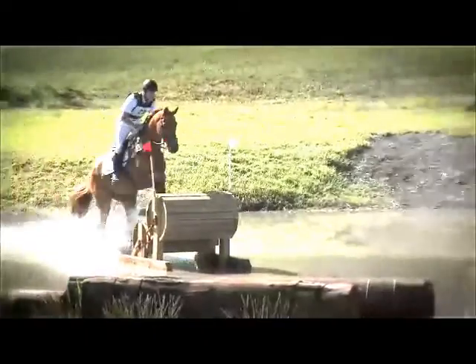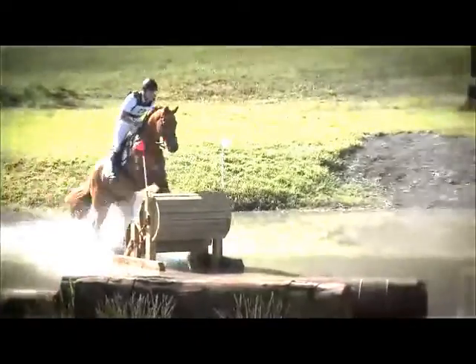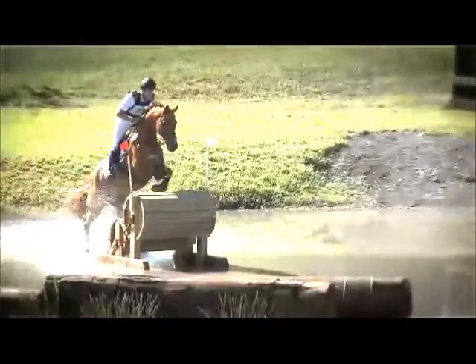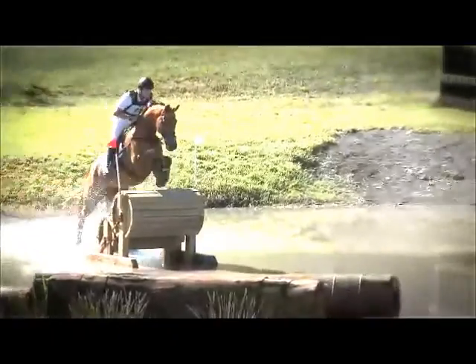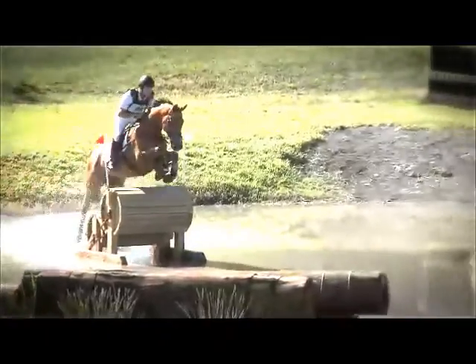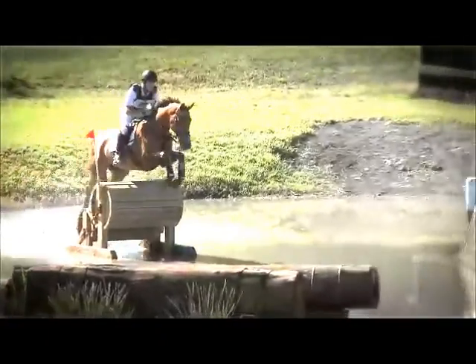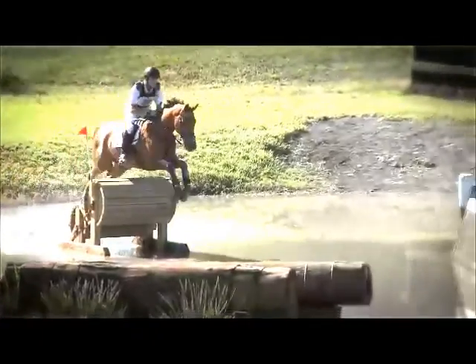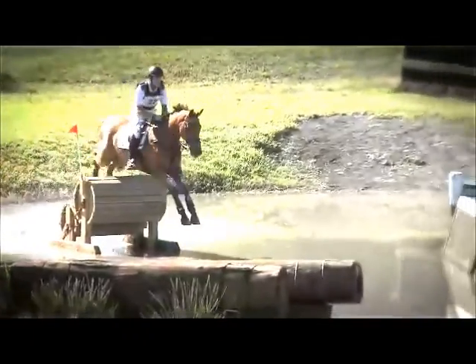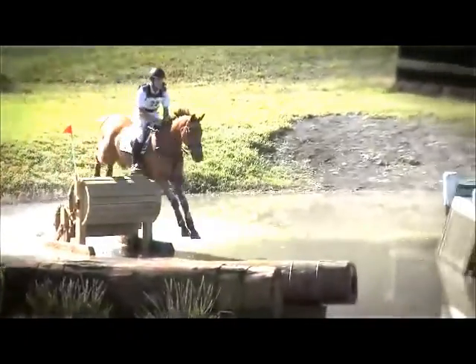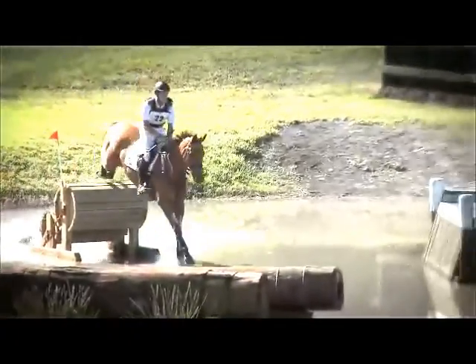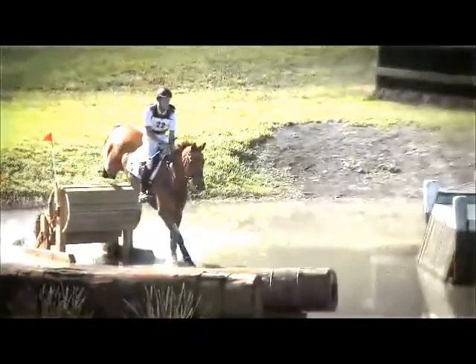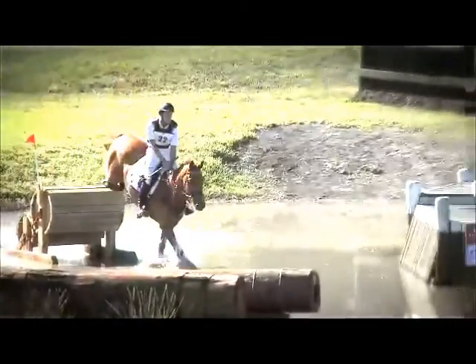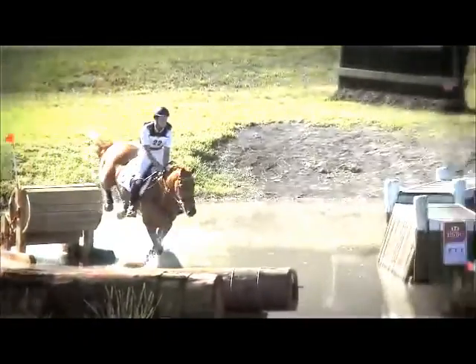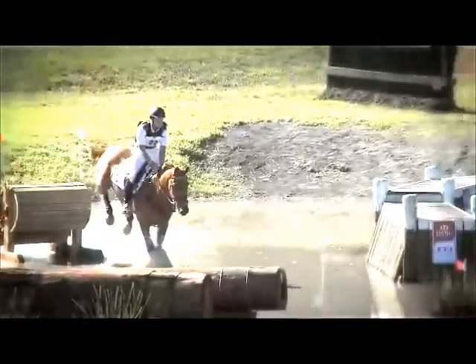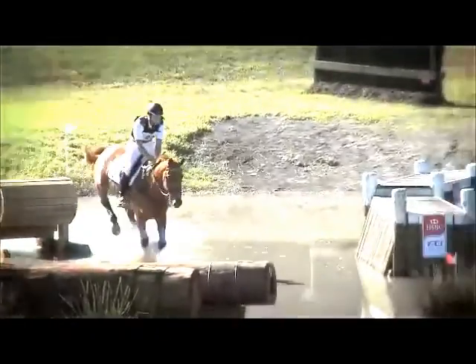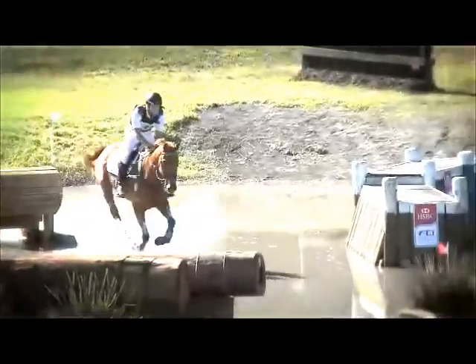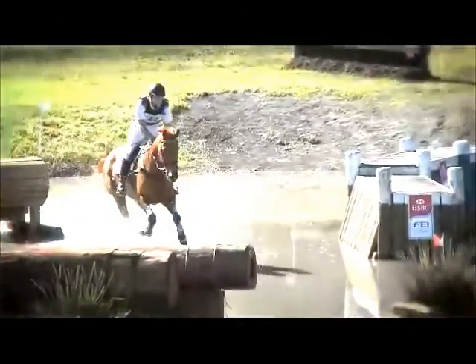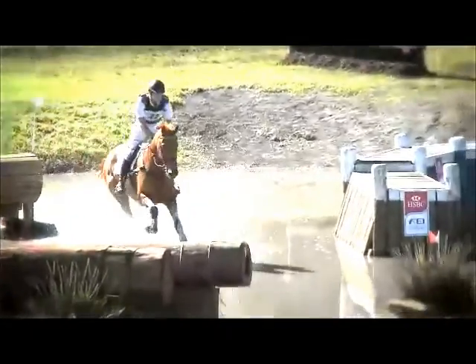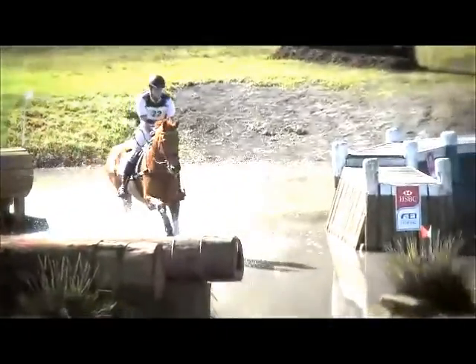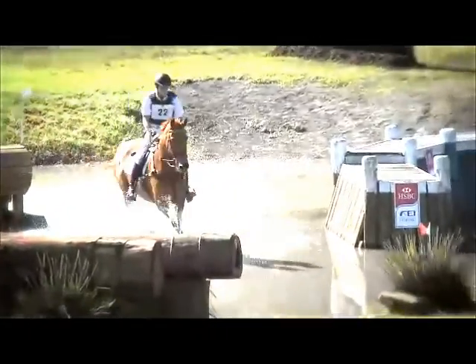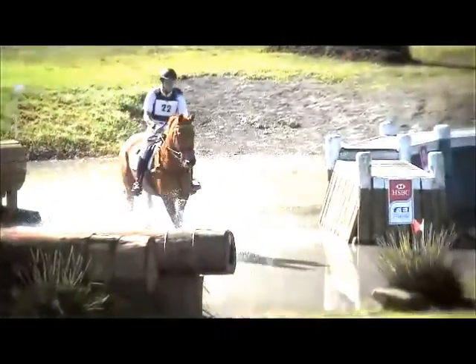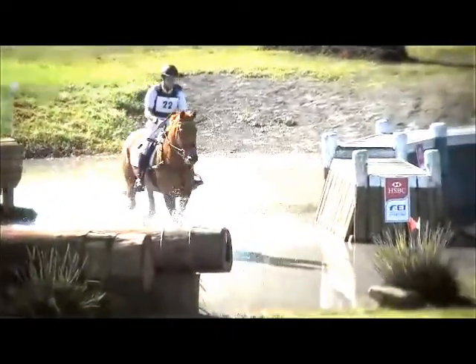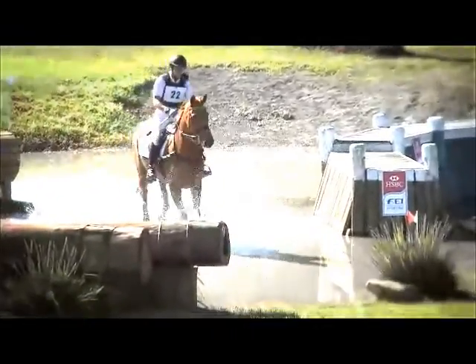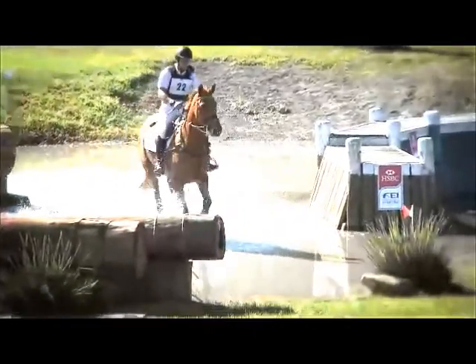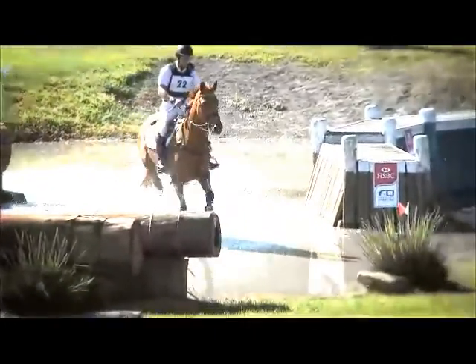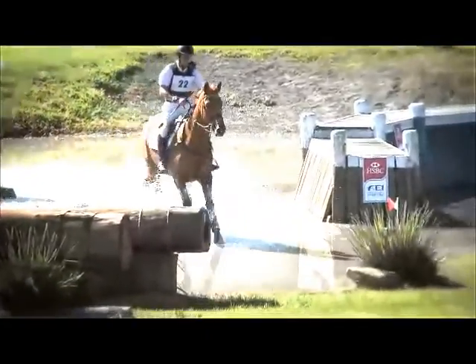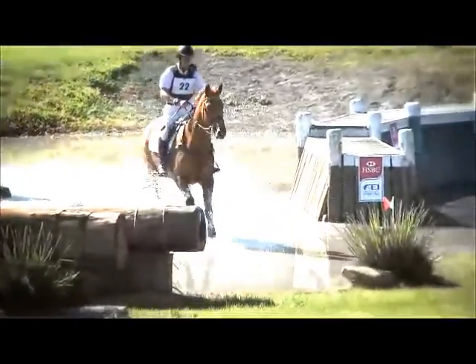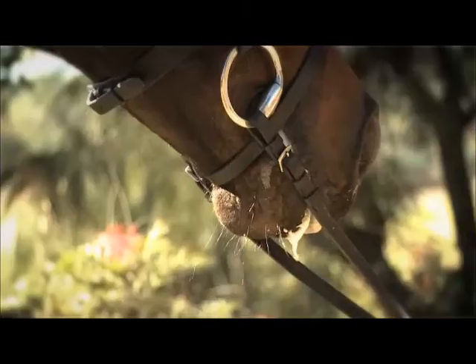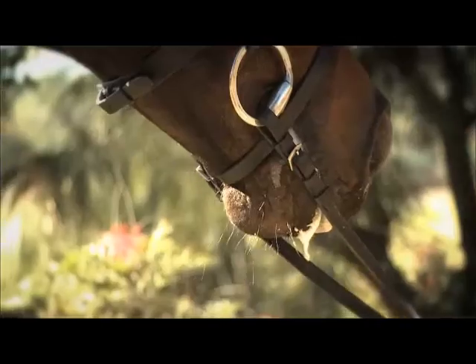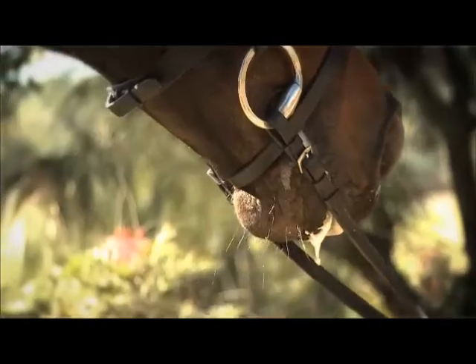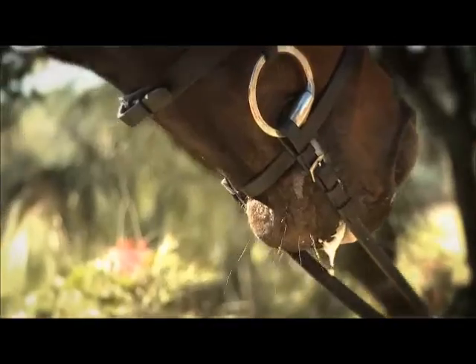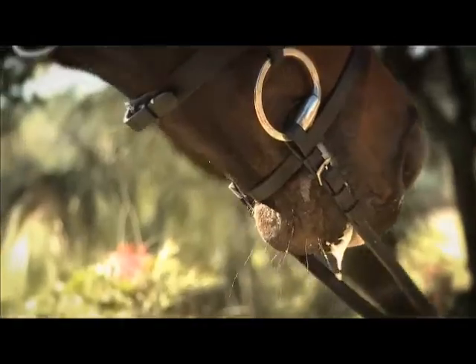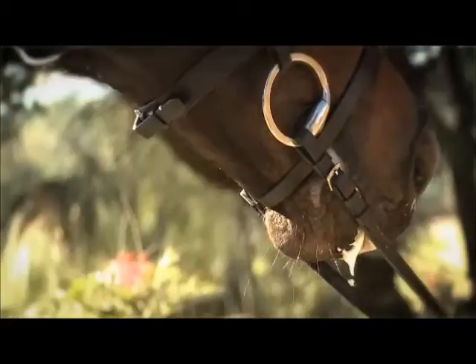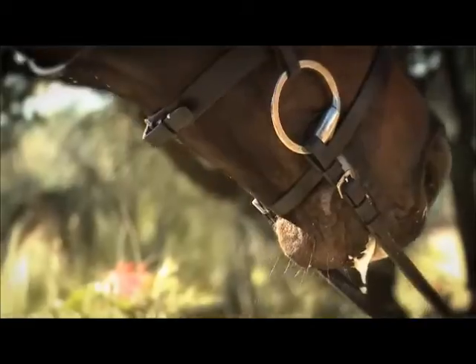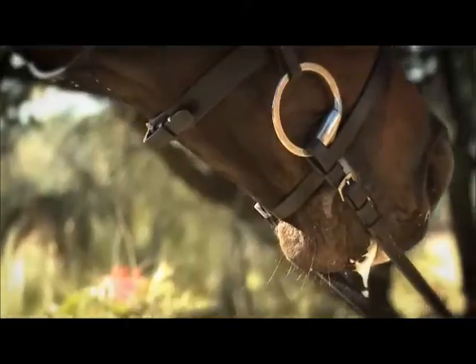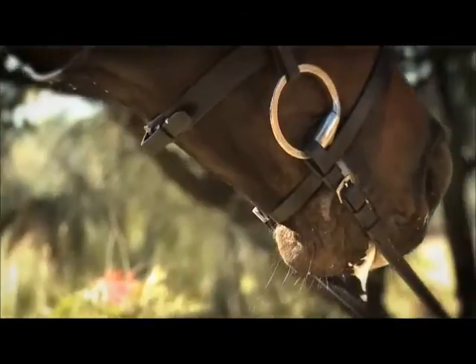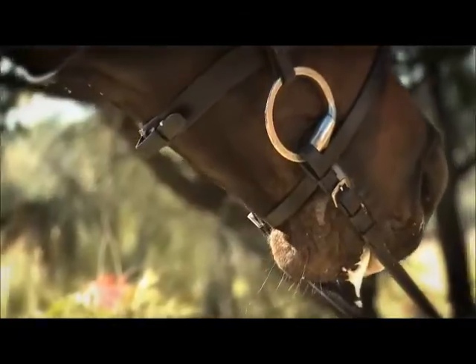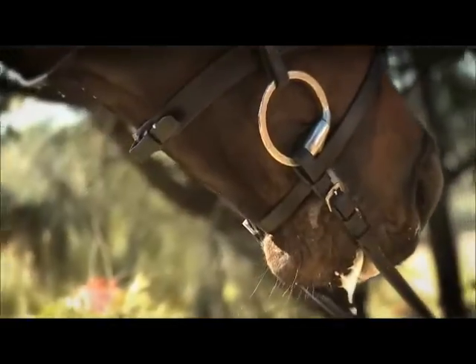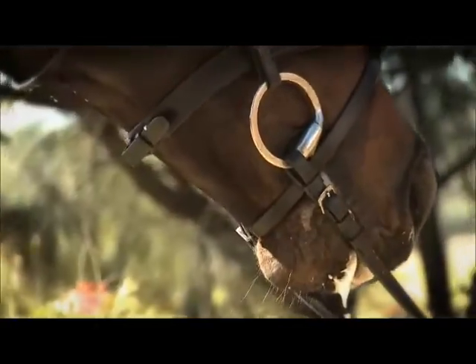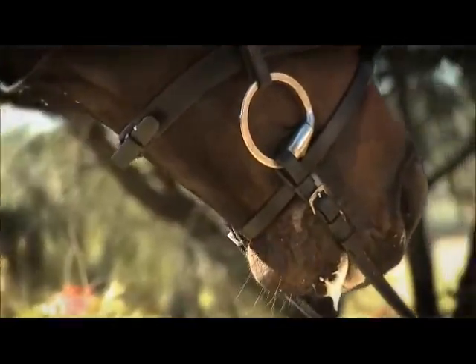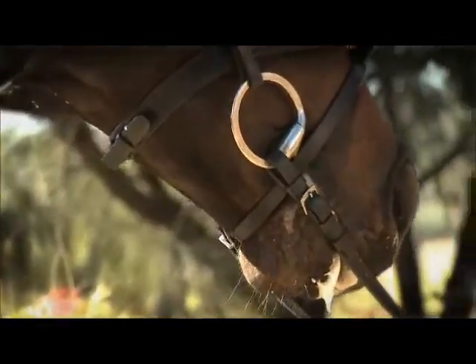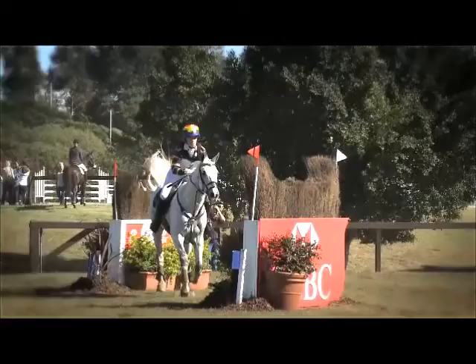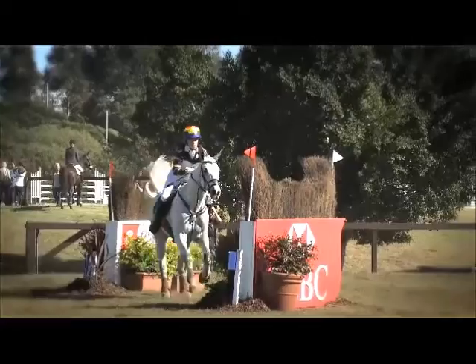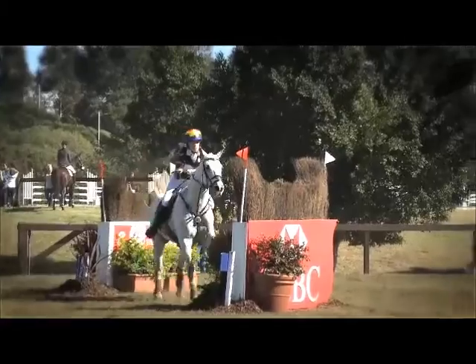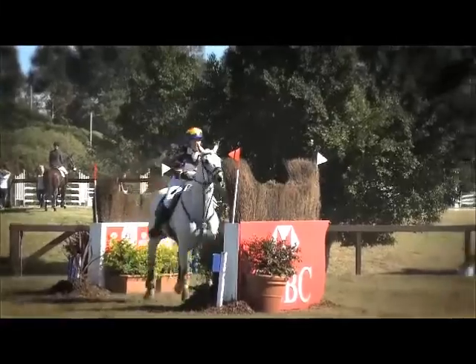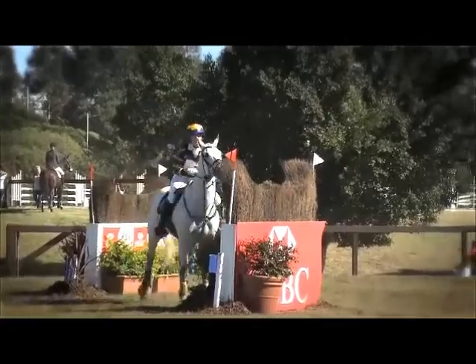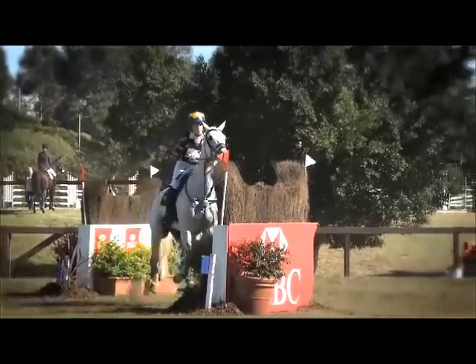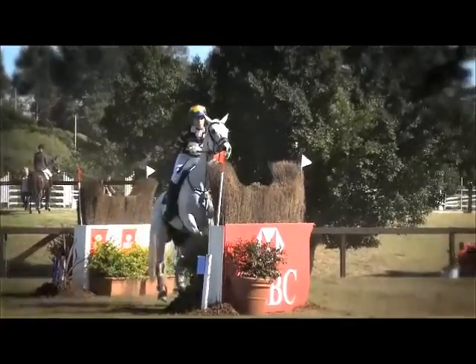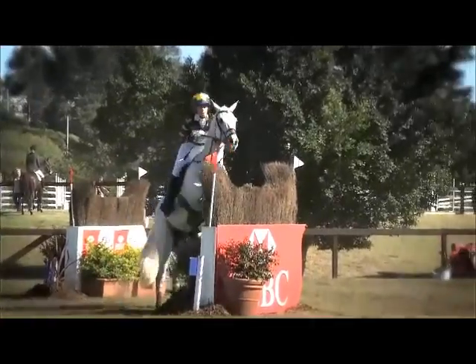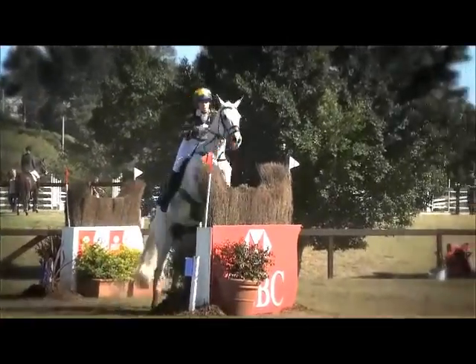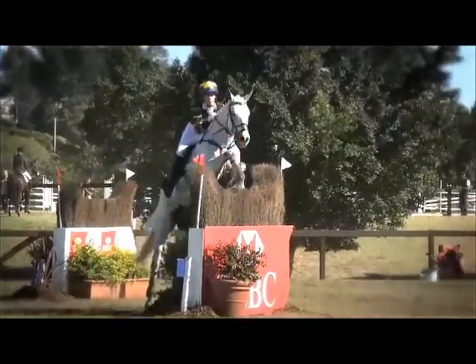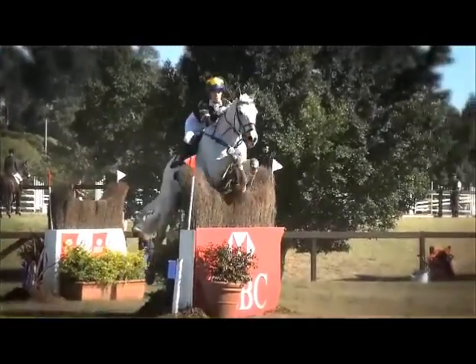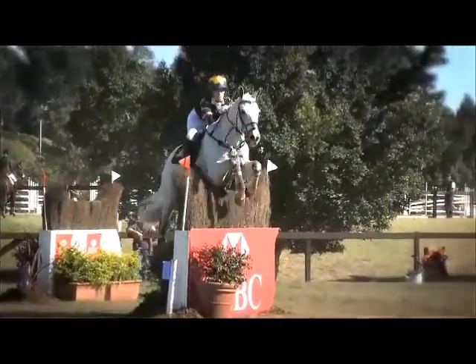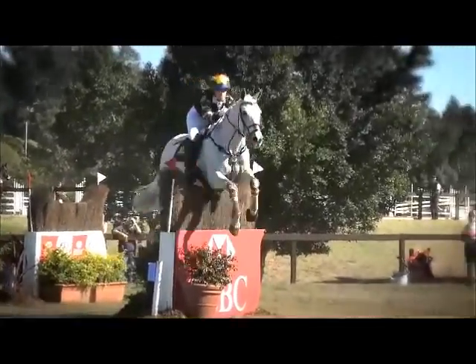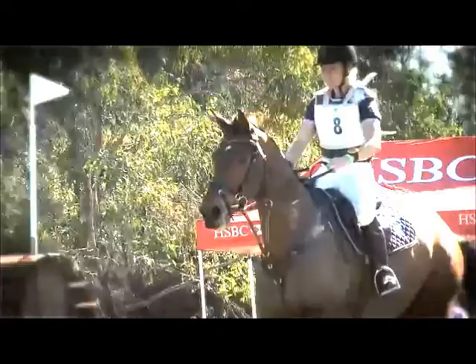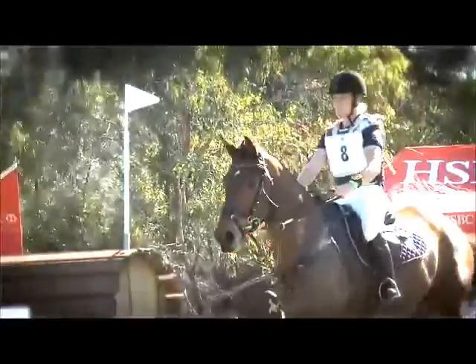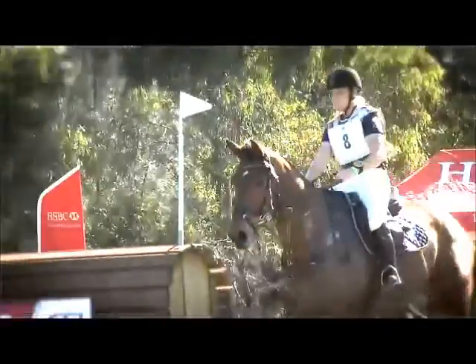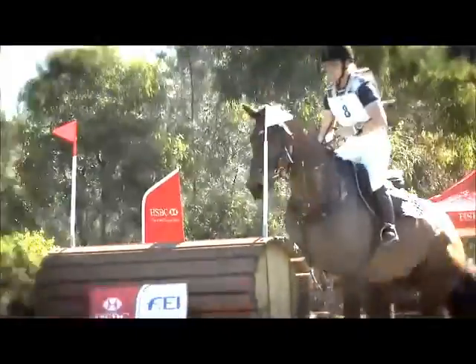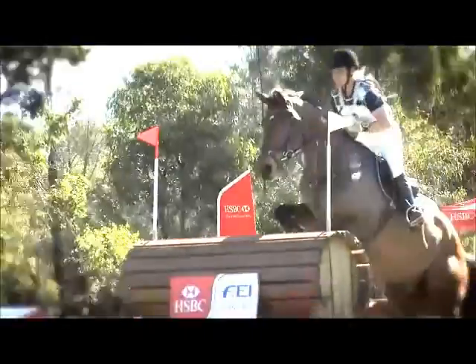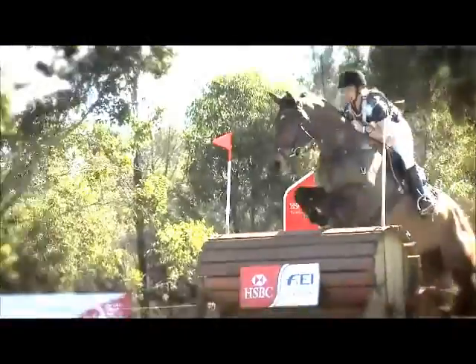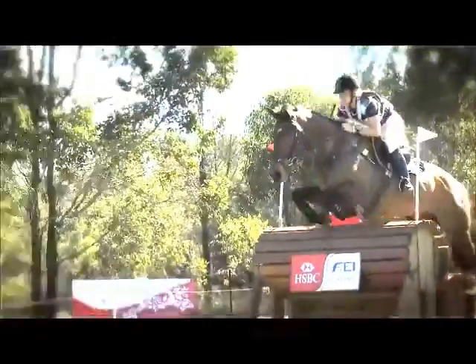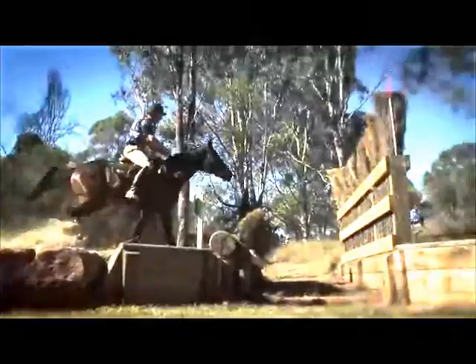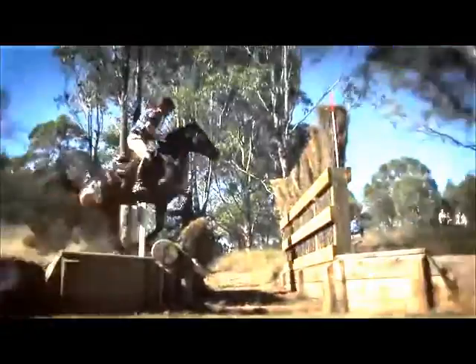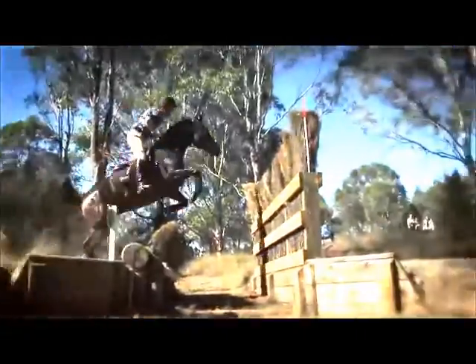These African zebras have a nice diet of grass and shrubs. They like to eat twigs and leaves and bark.